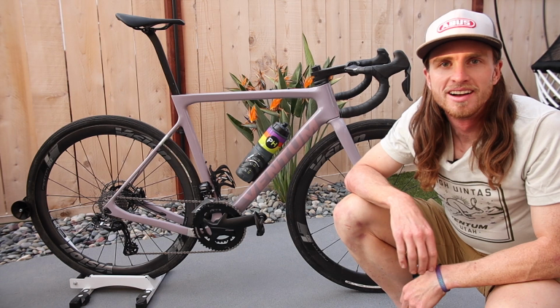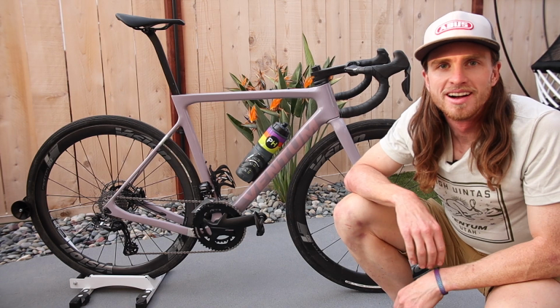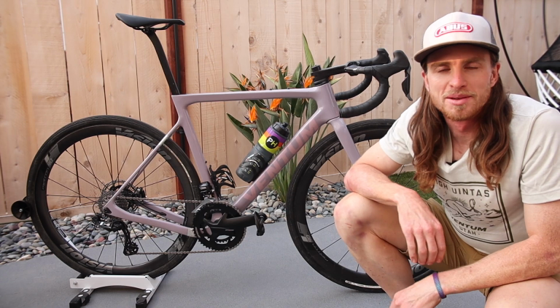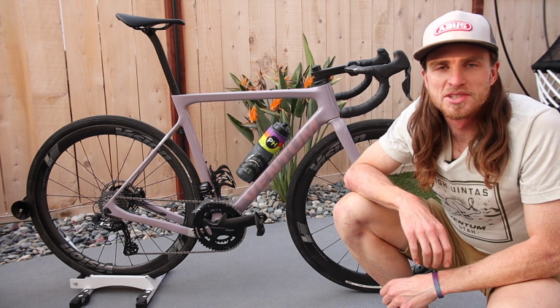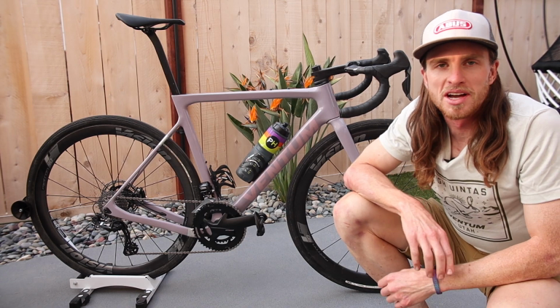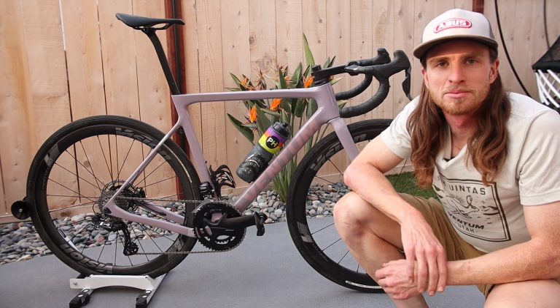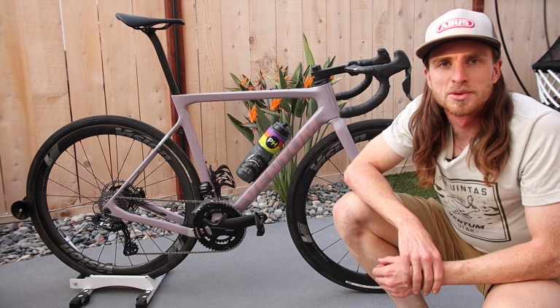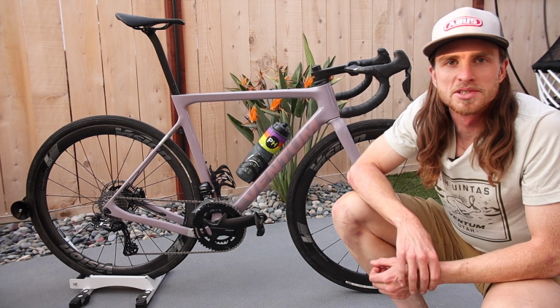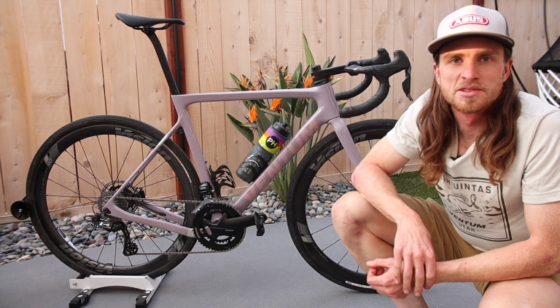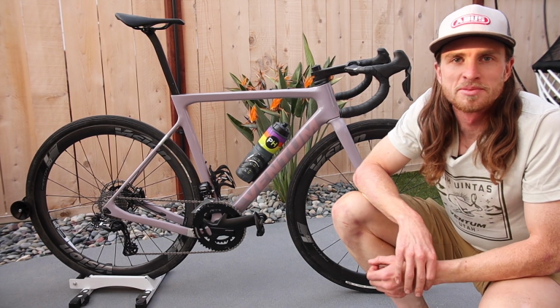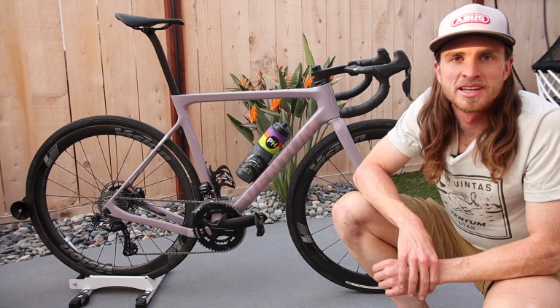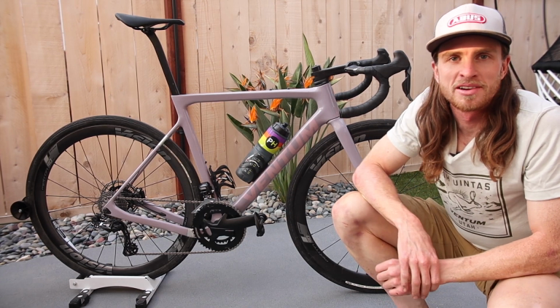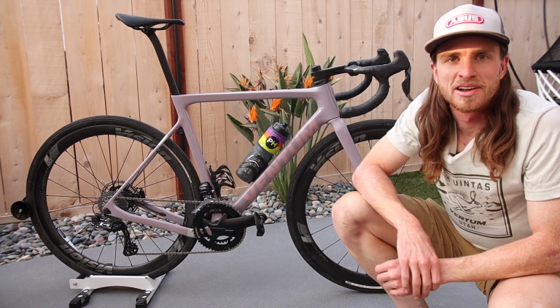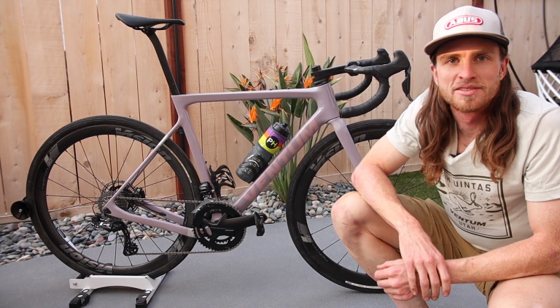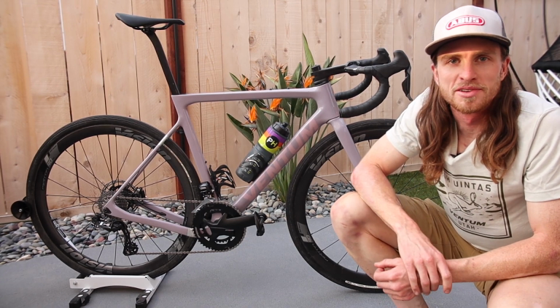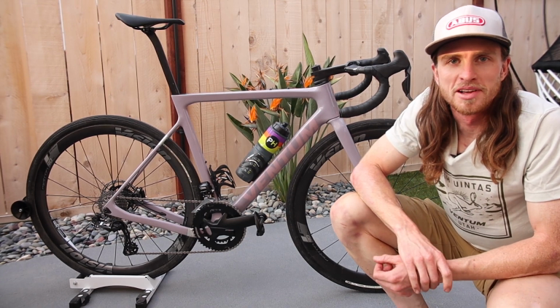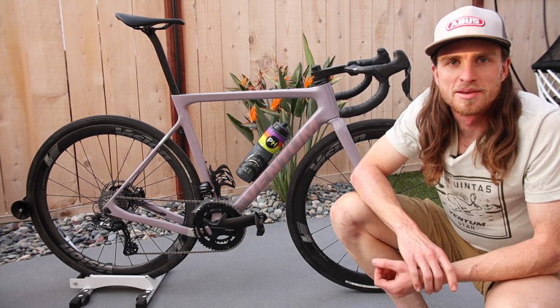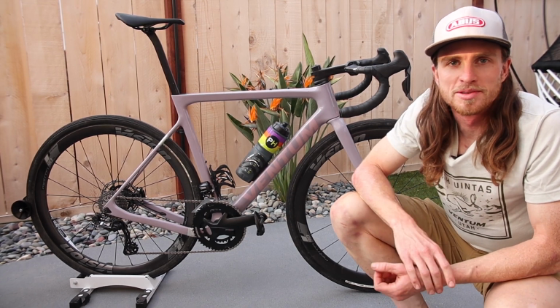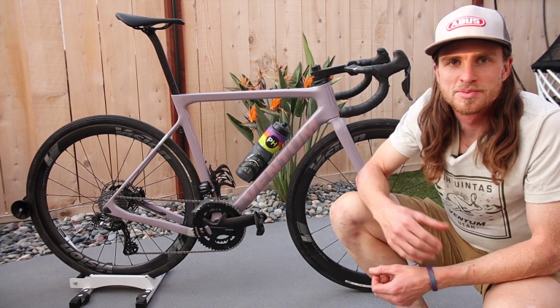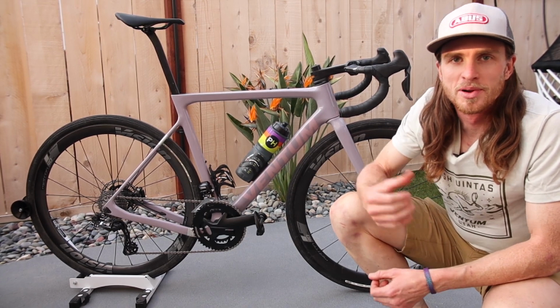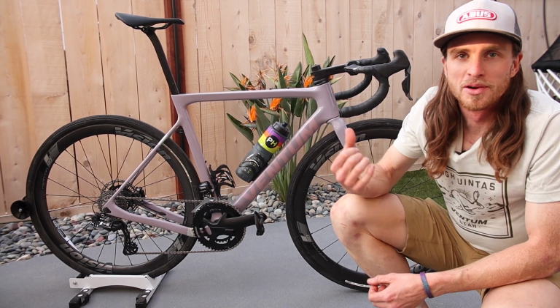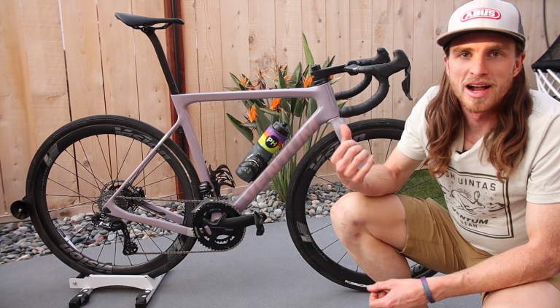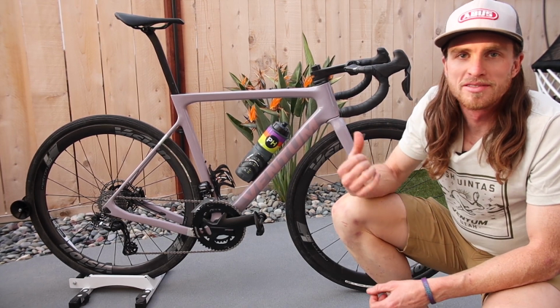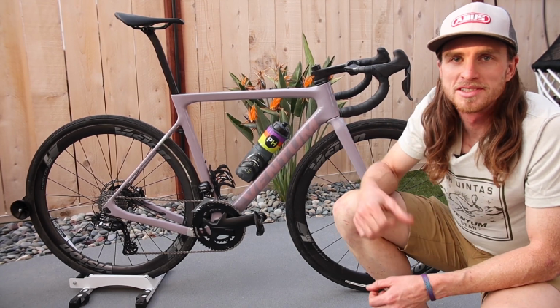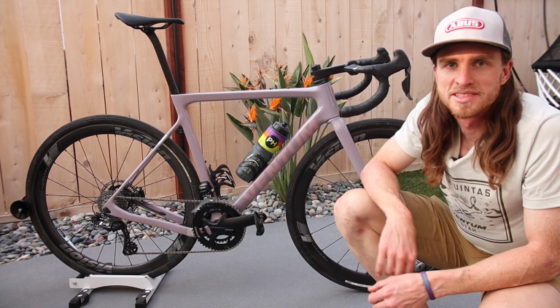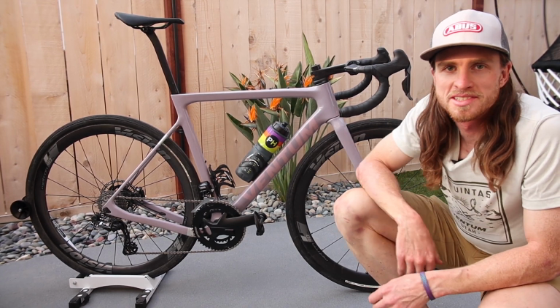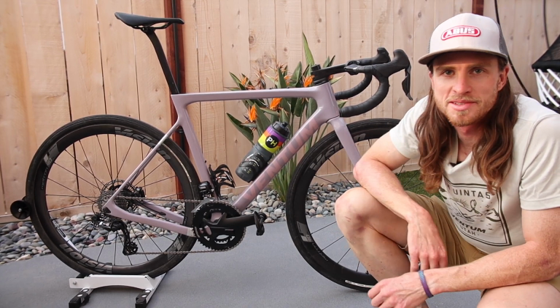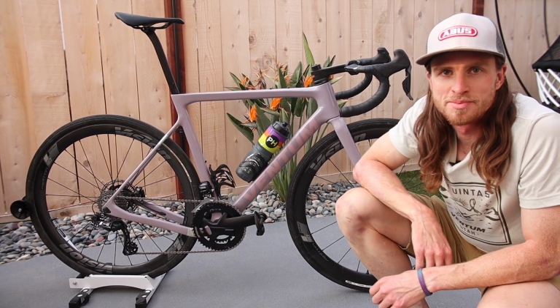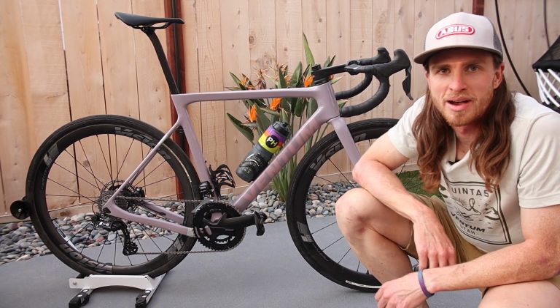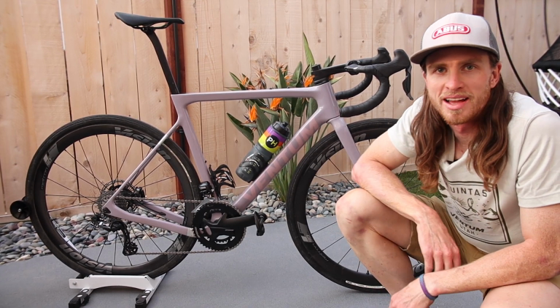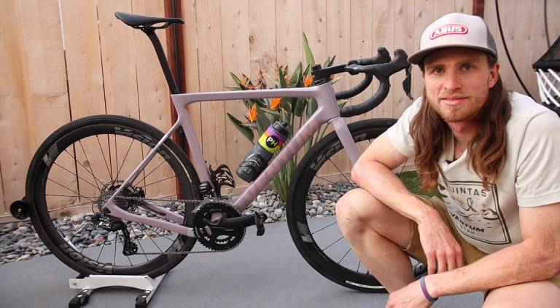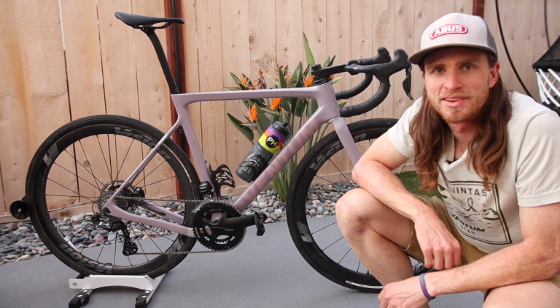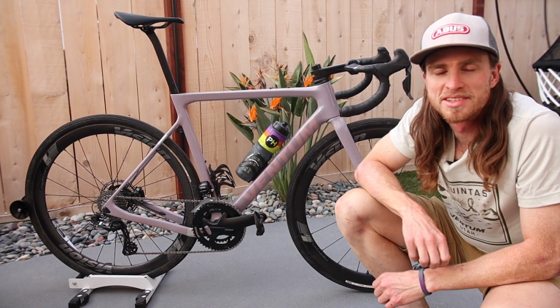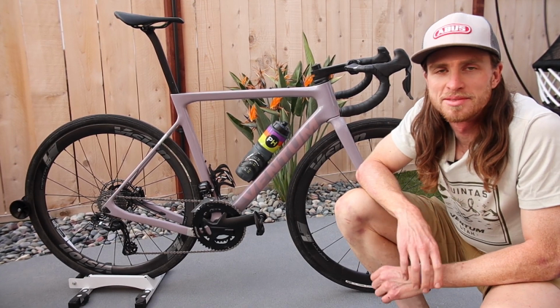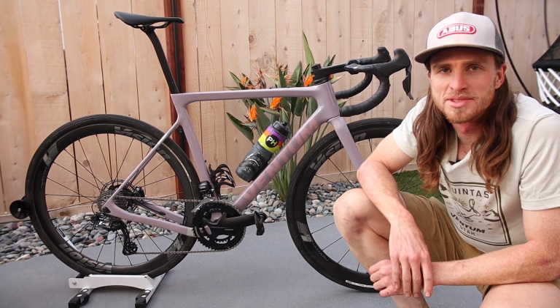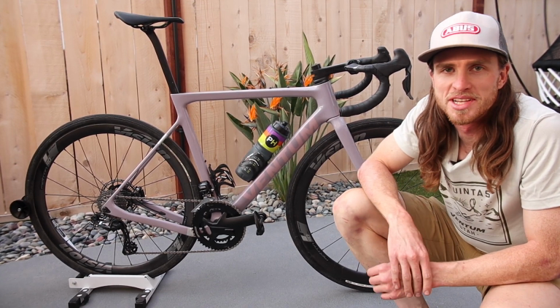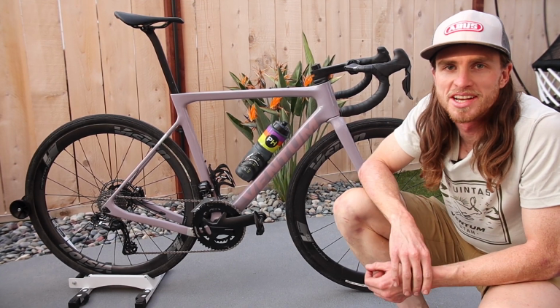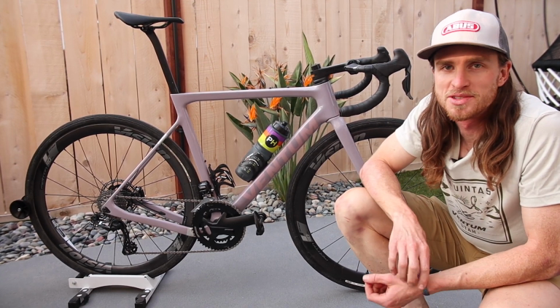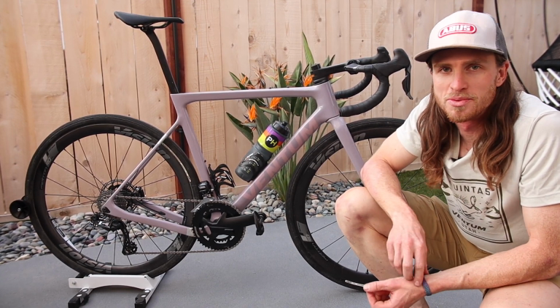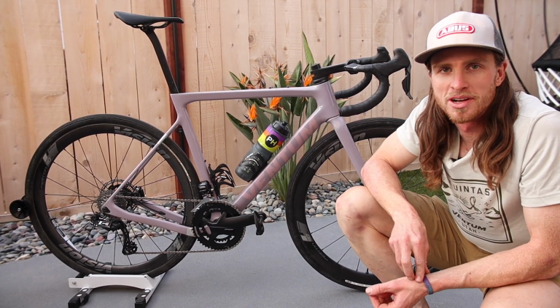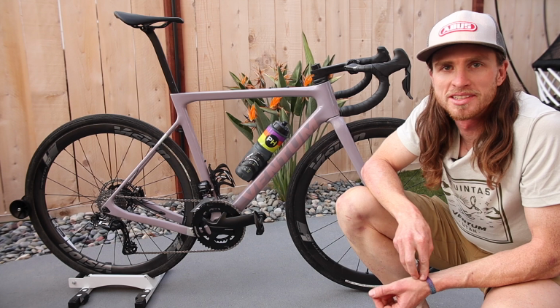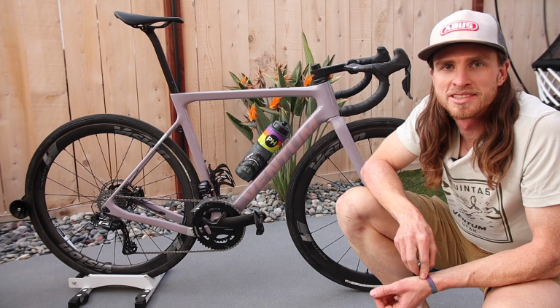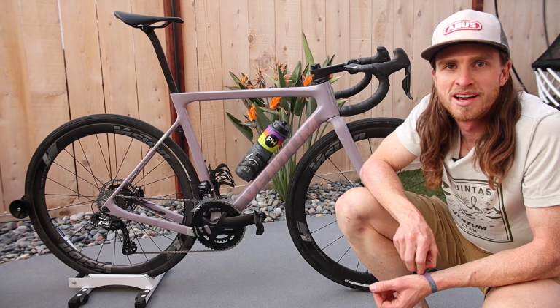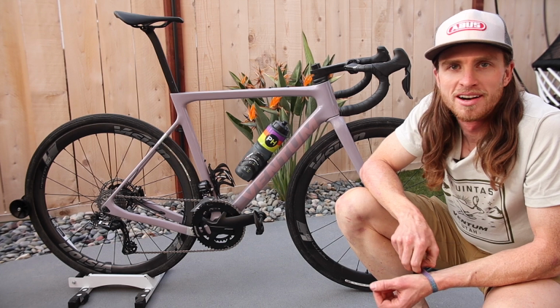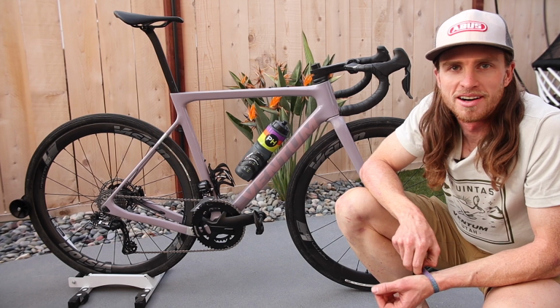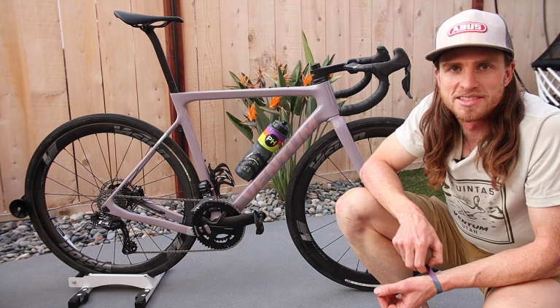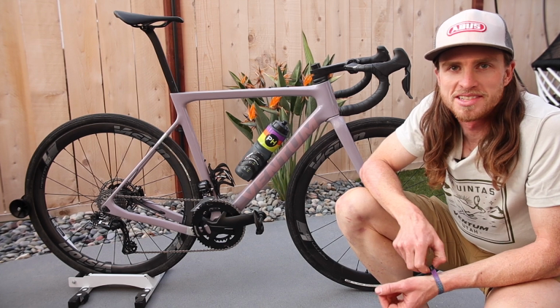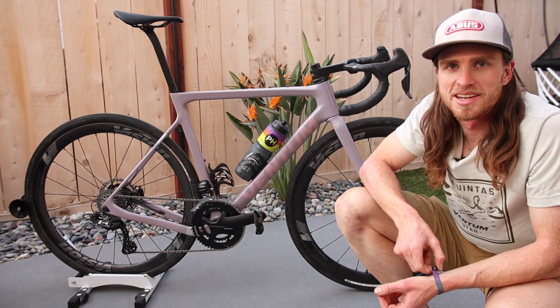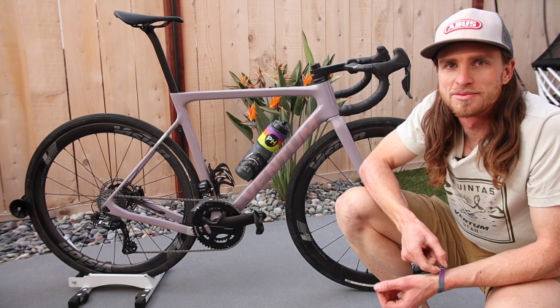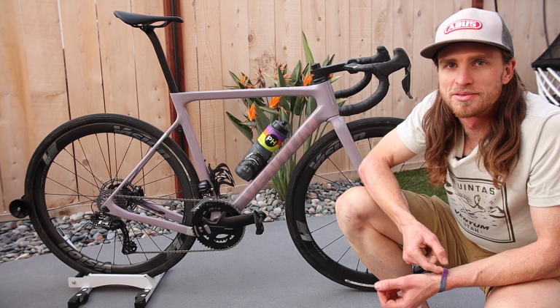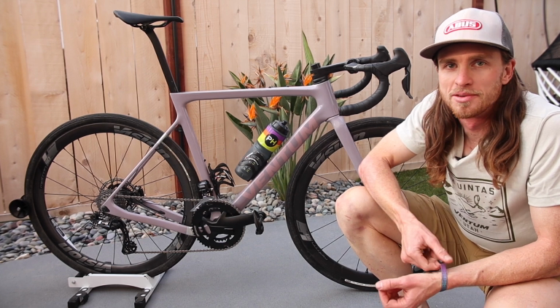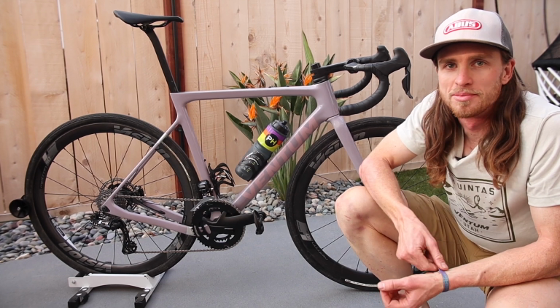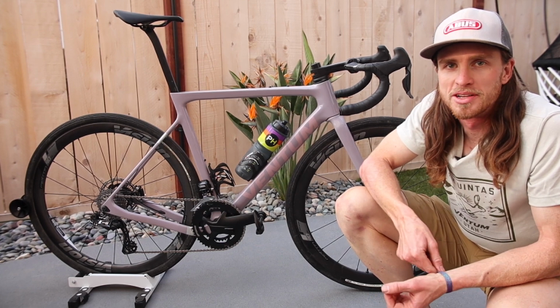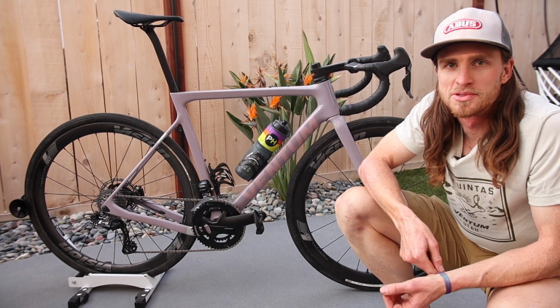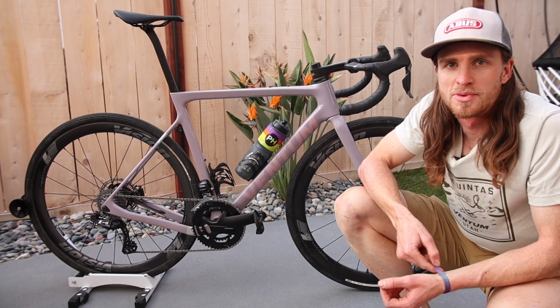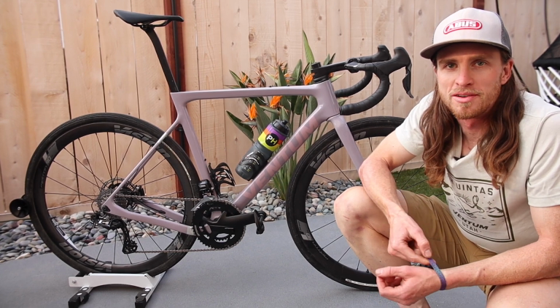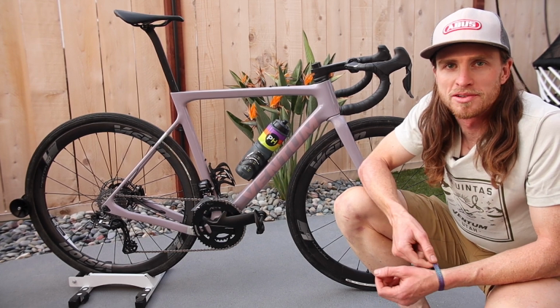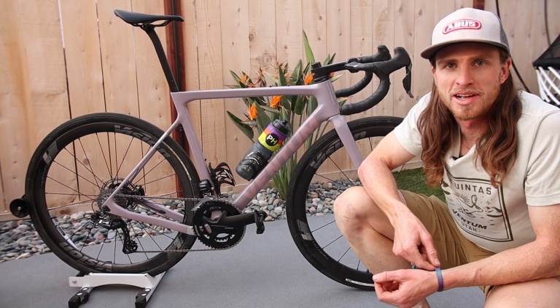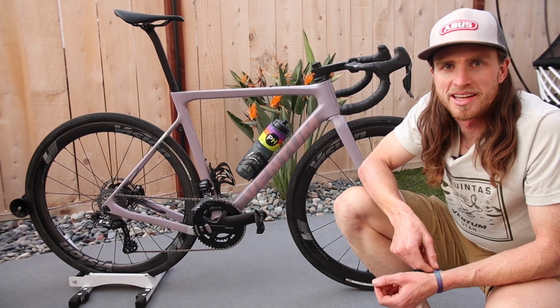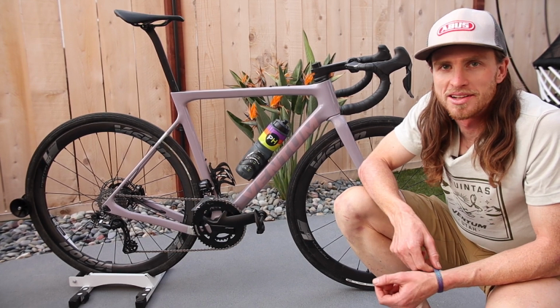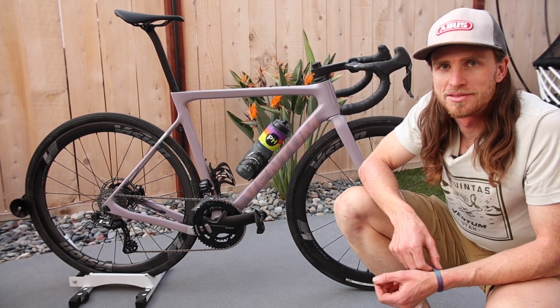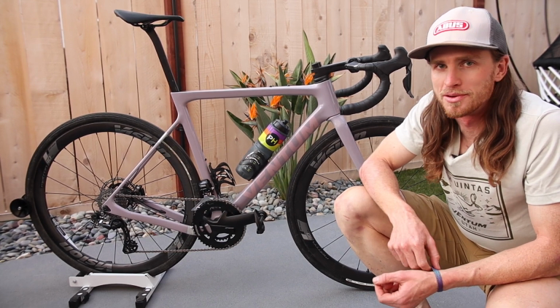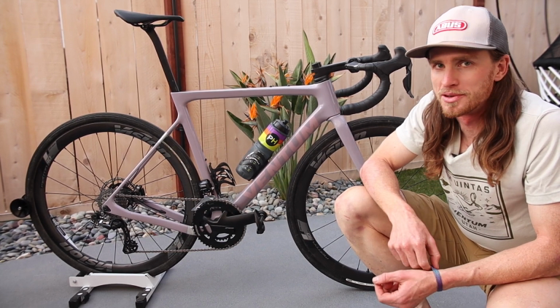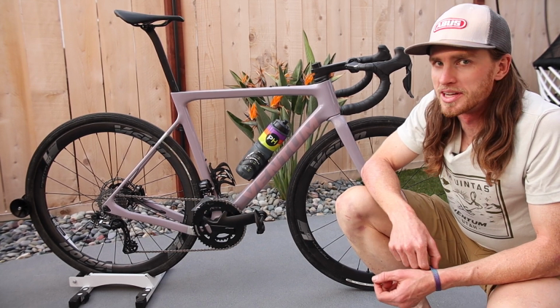I'm John Borstelman. I ride for Avis Pro Gravel and this is my Ventum GS1, all set up for Belgian Waffle Ride California.